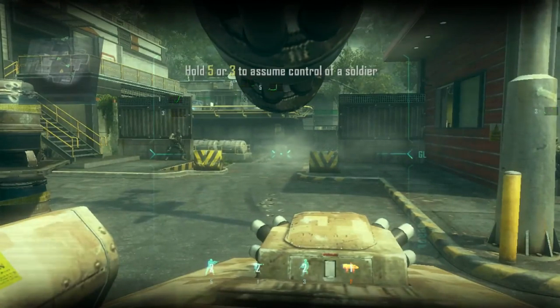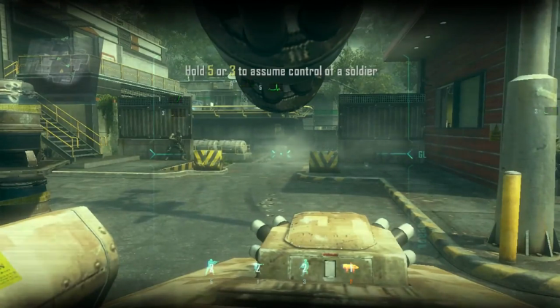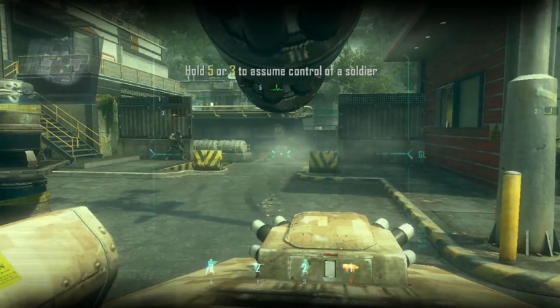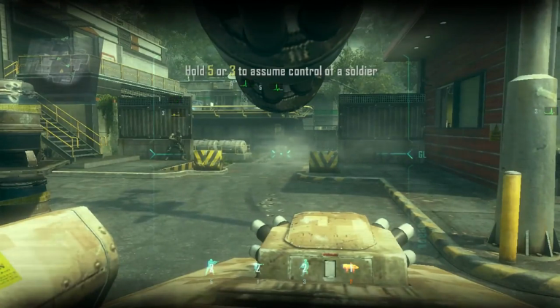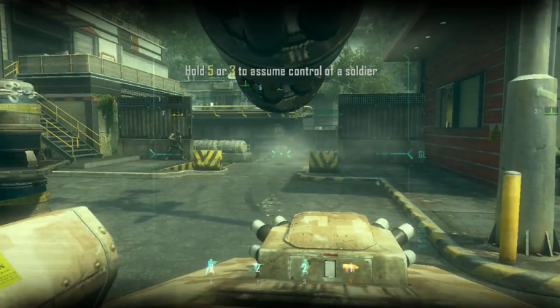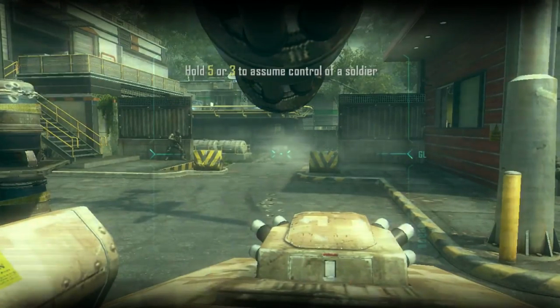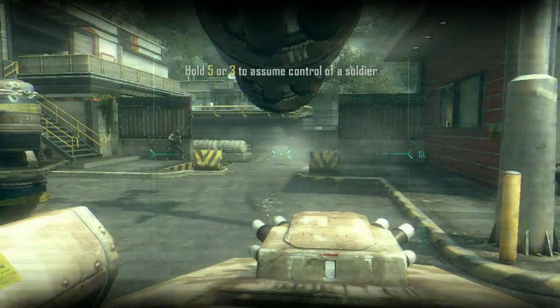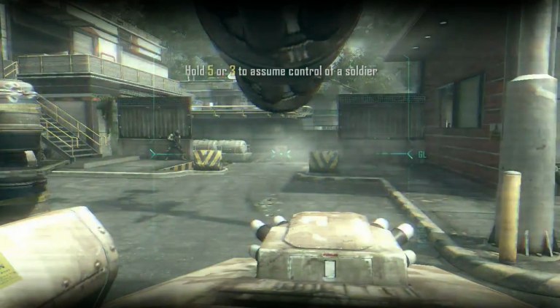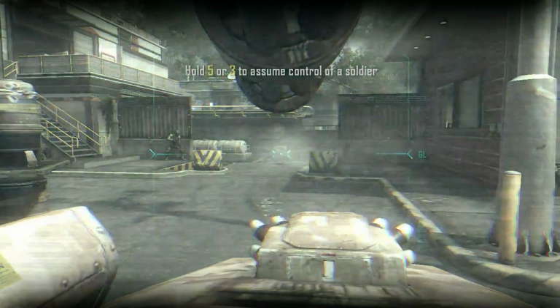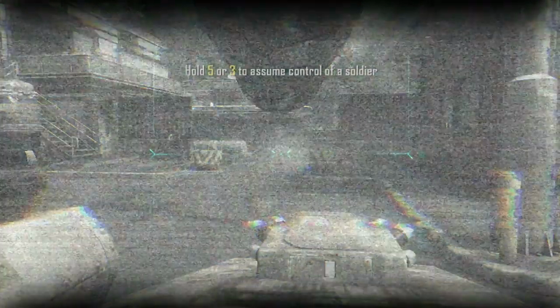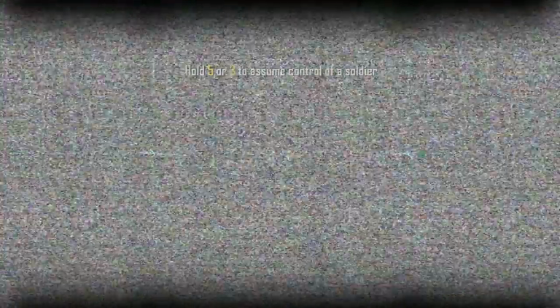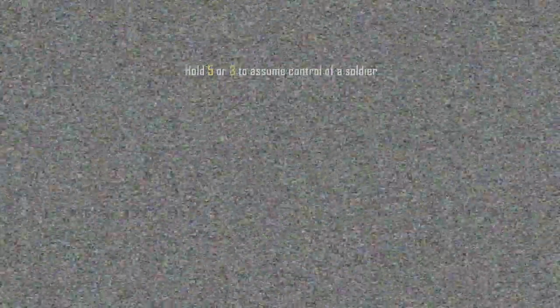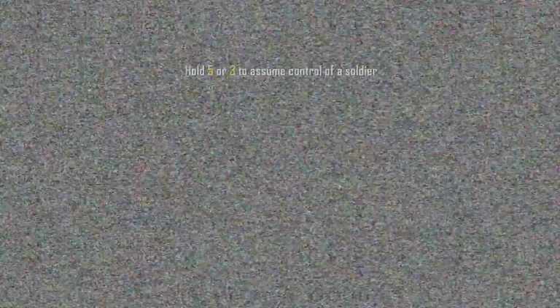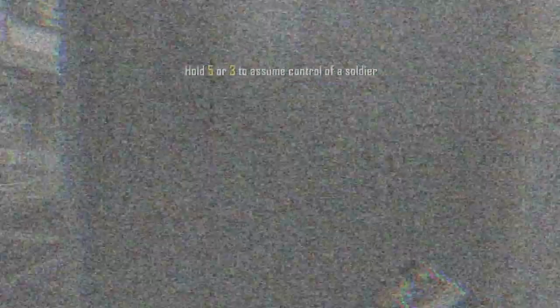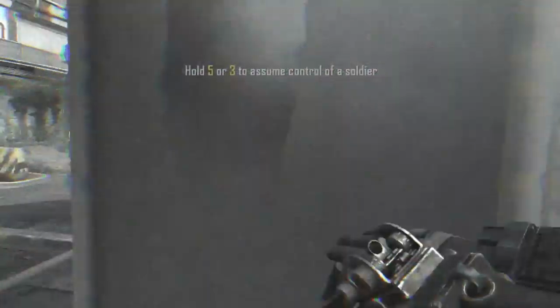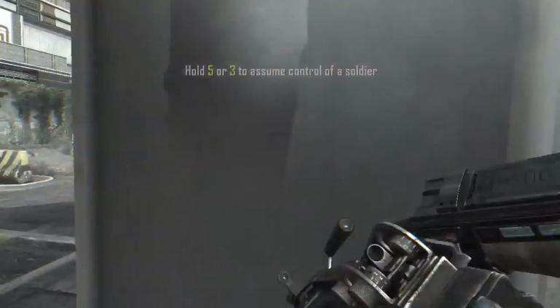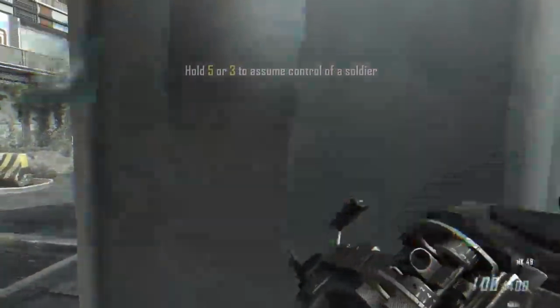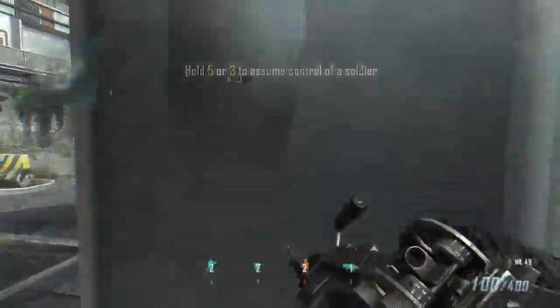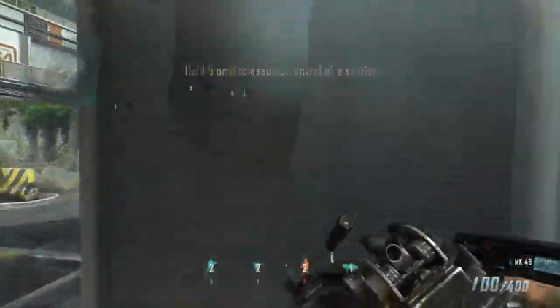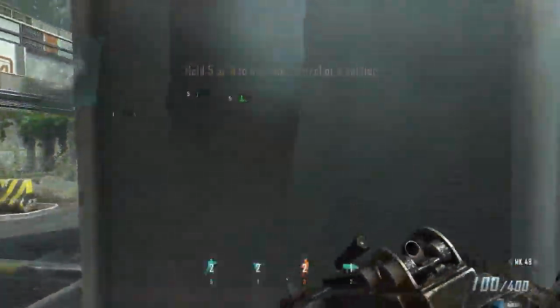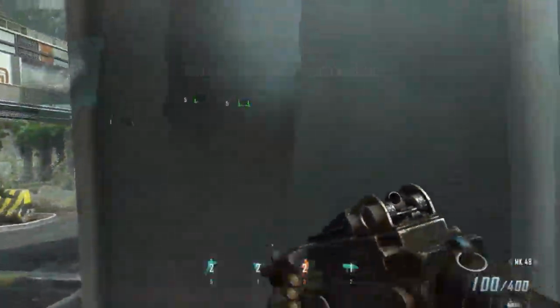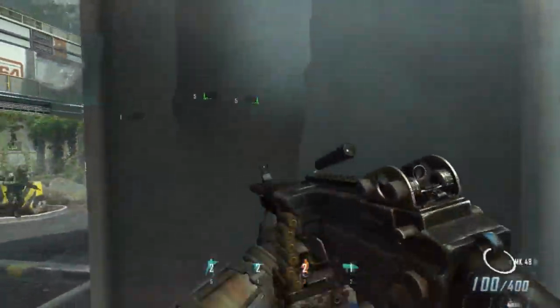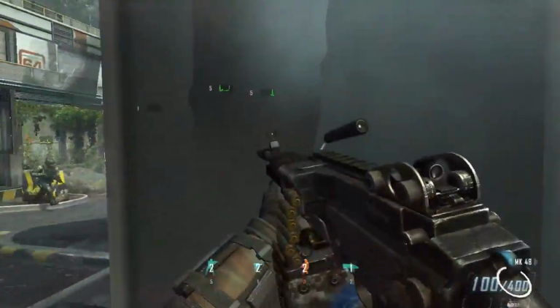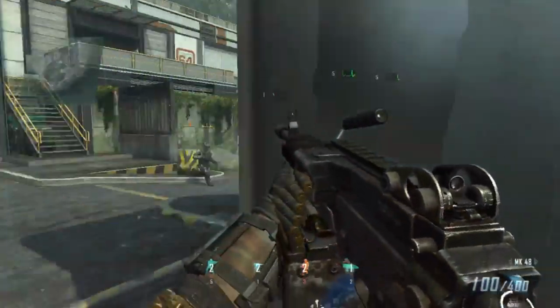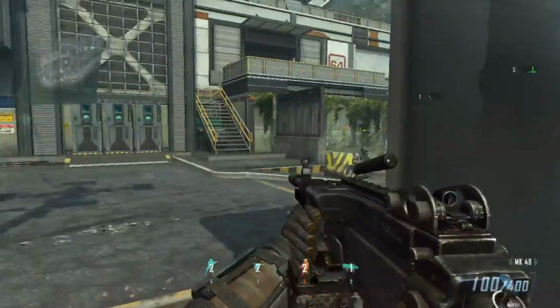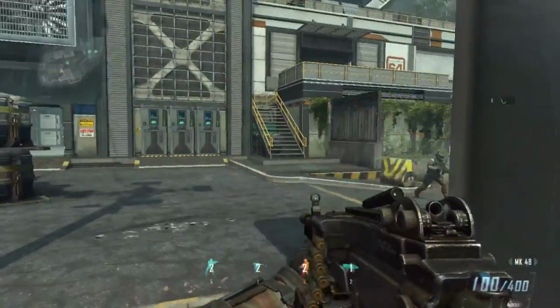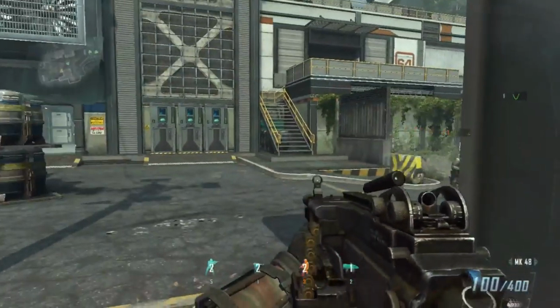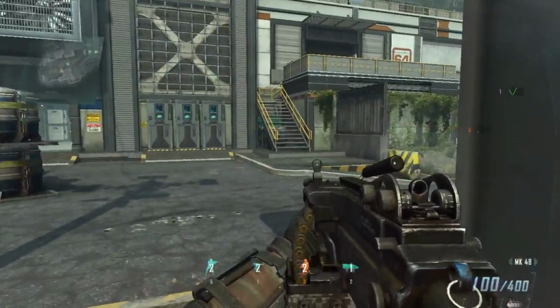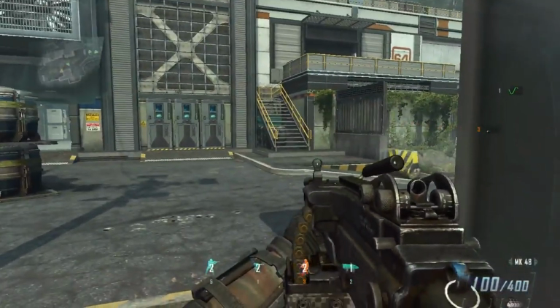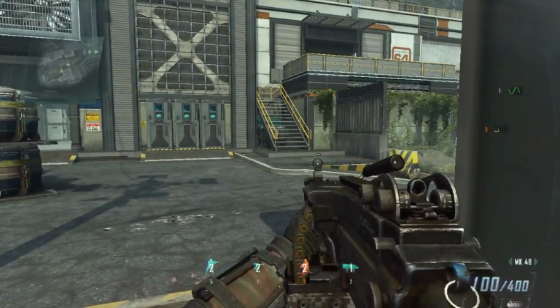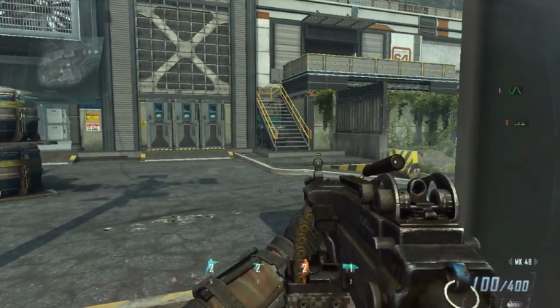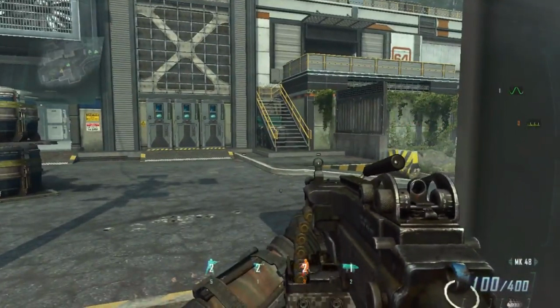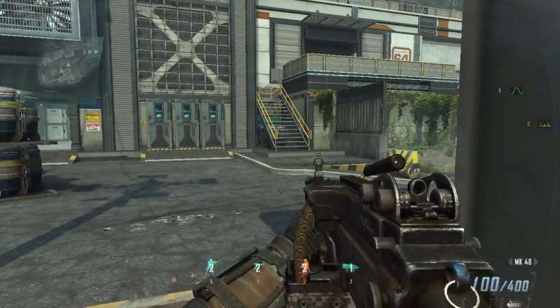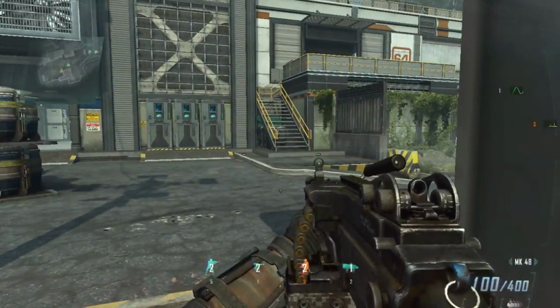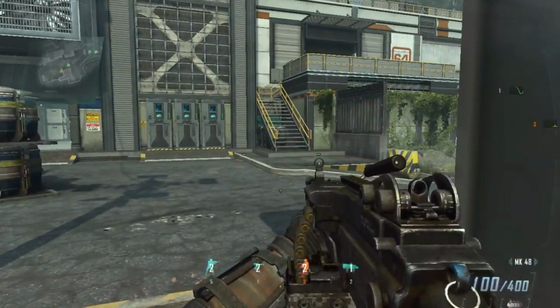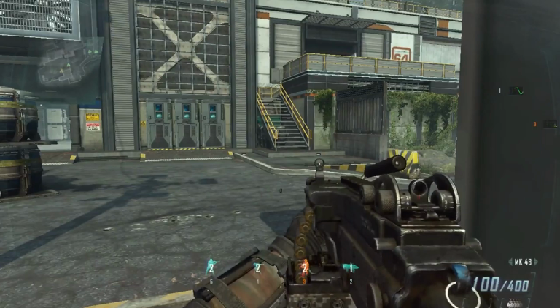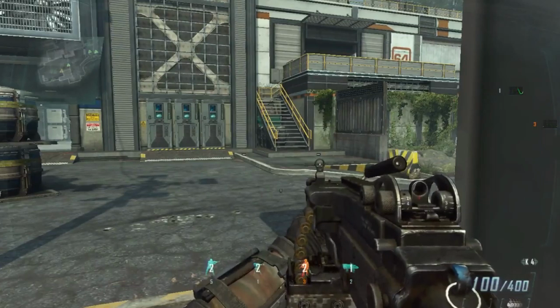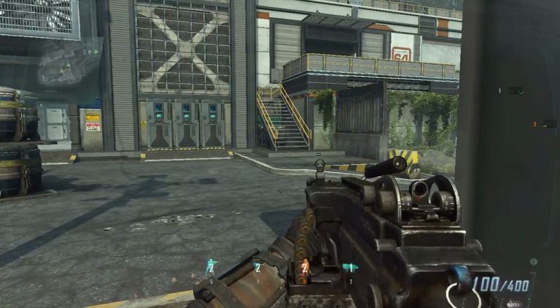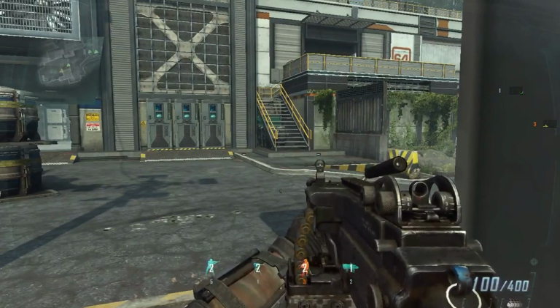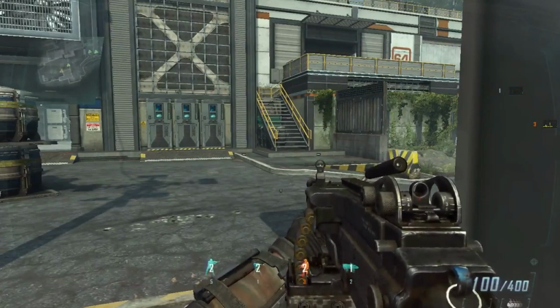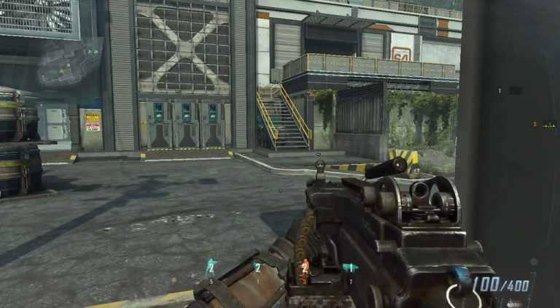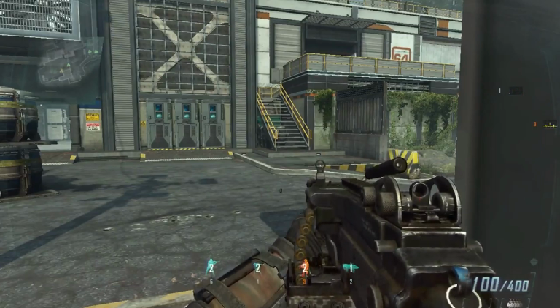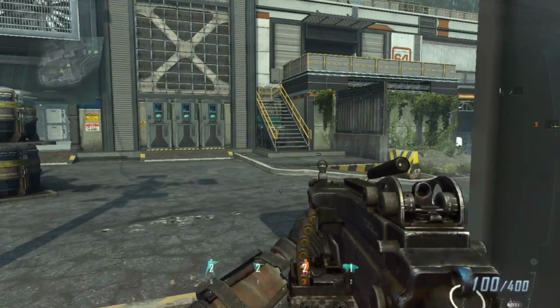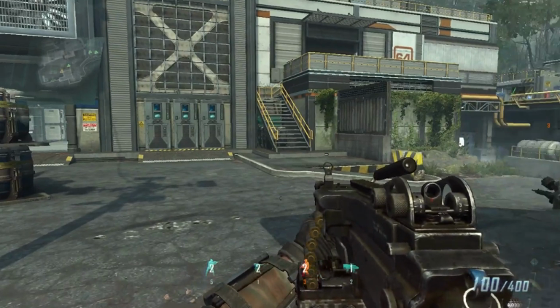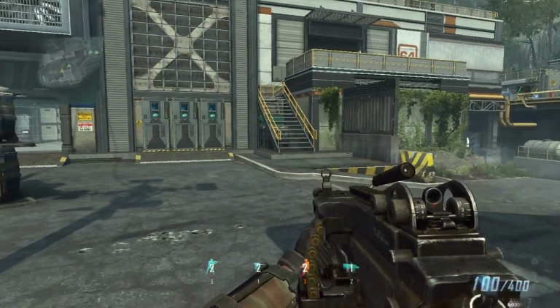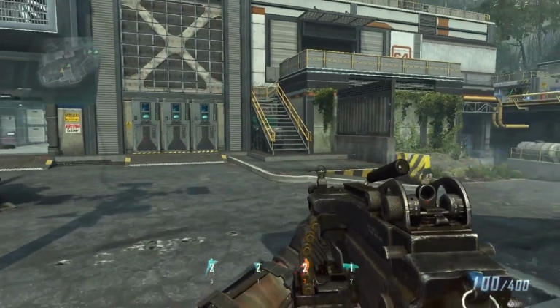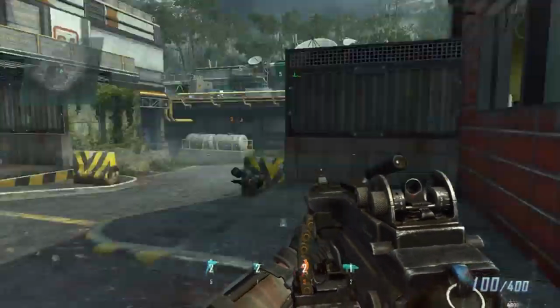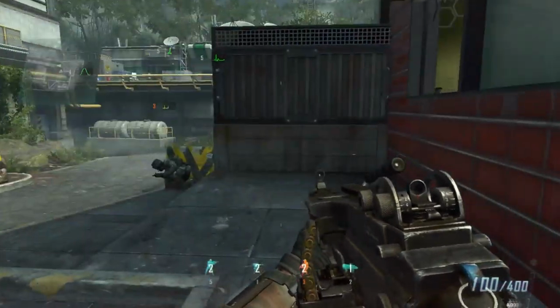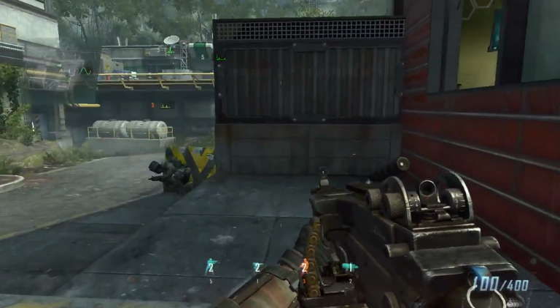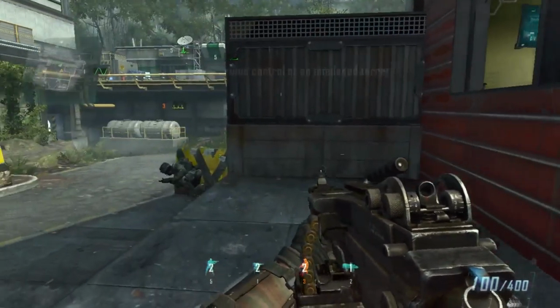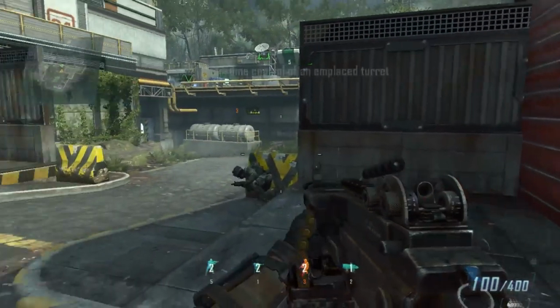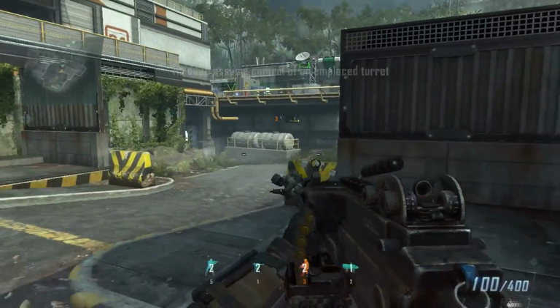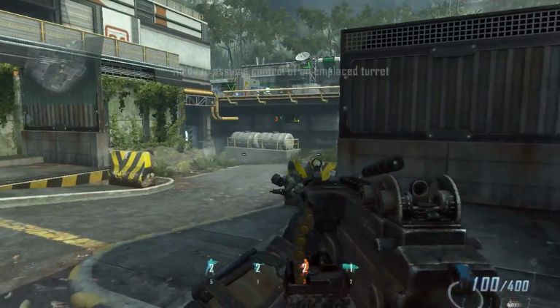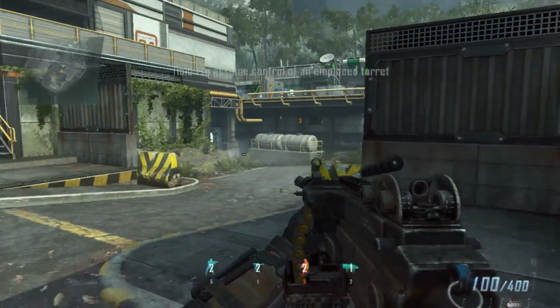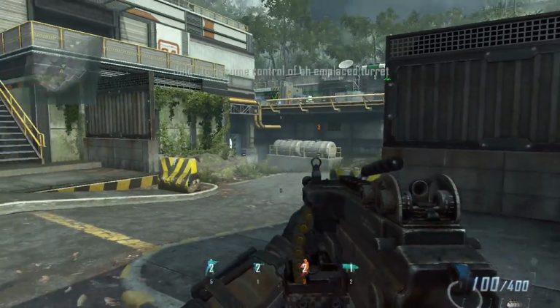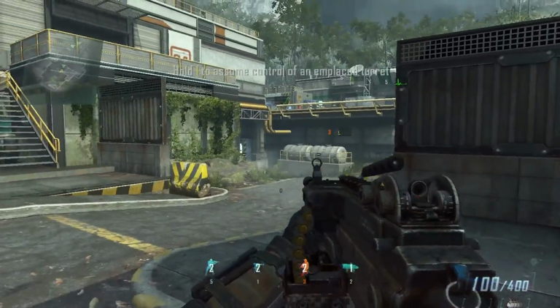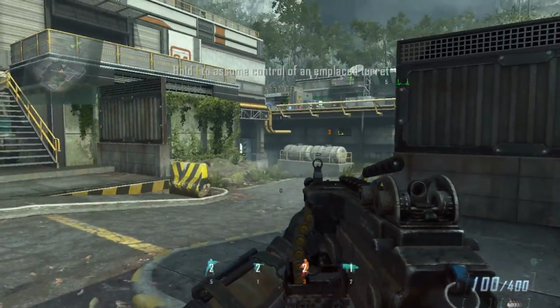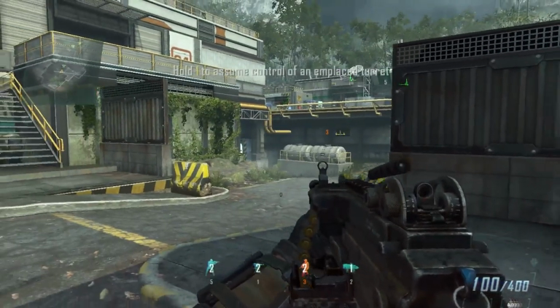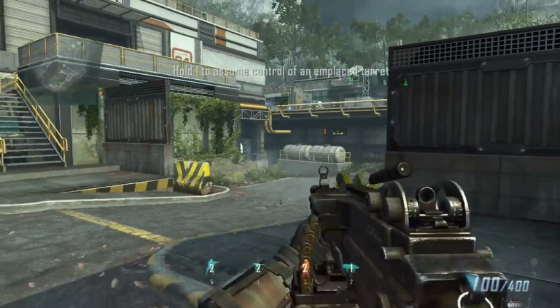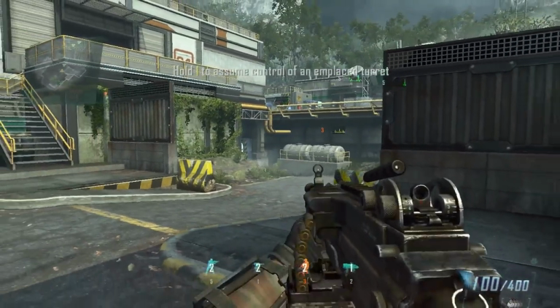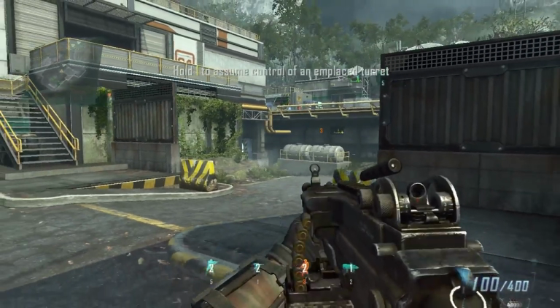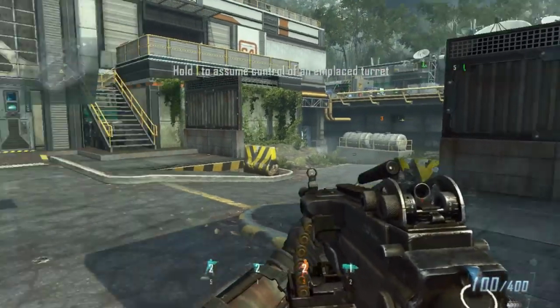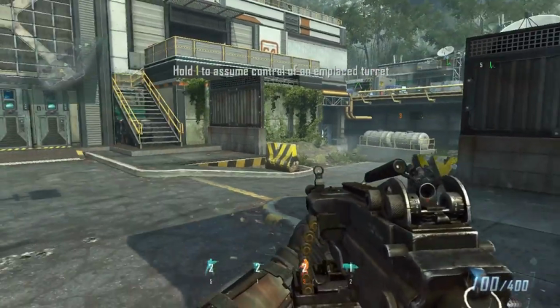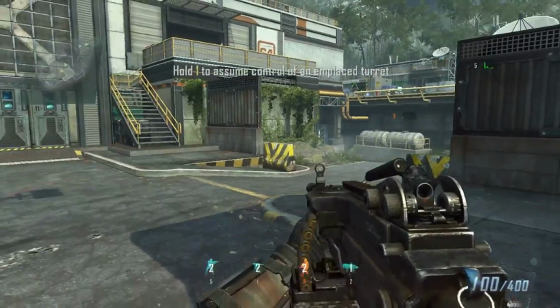Let's run a check on infantry cam feed. Helmet cam link established. Infantry HUD relay confirmed. Let me check turret camera functionality.